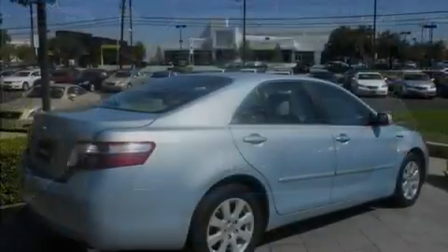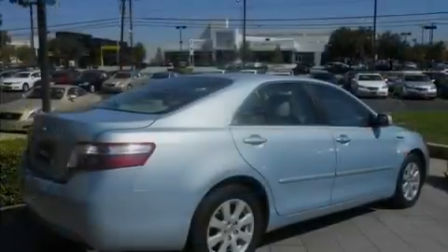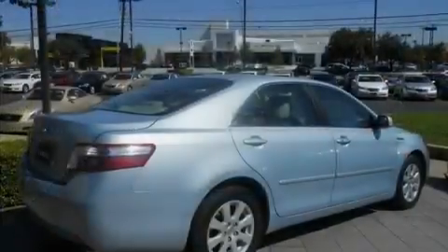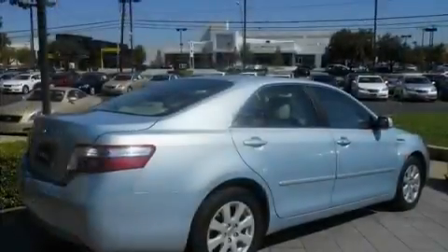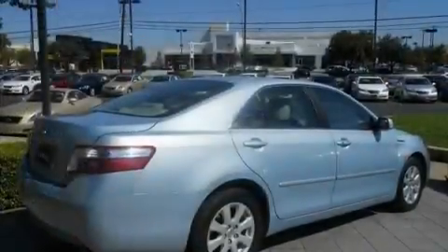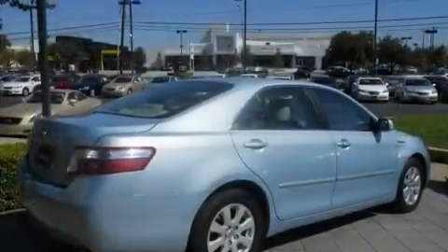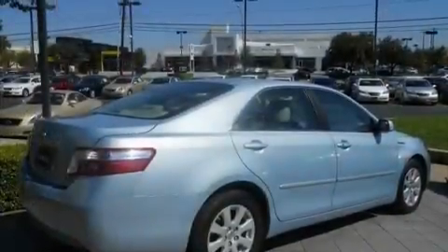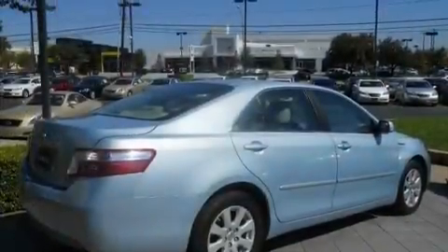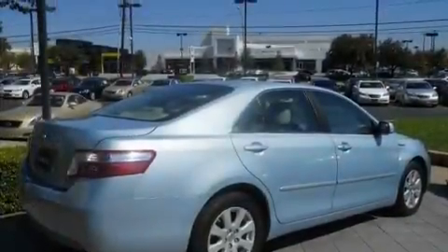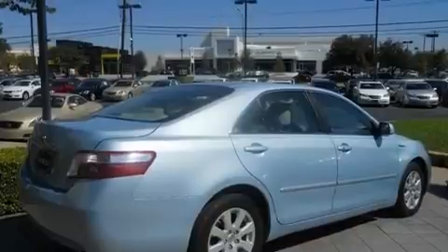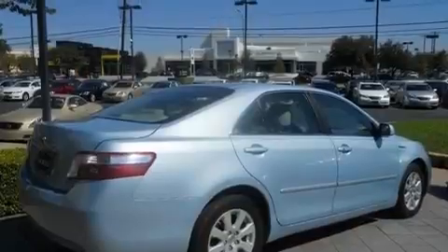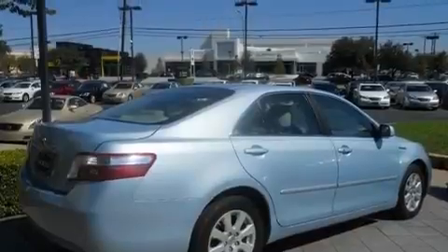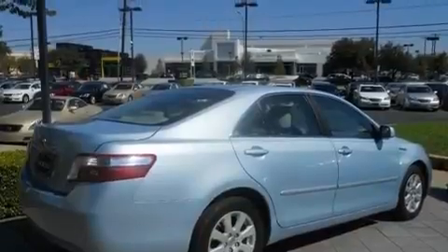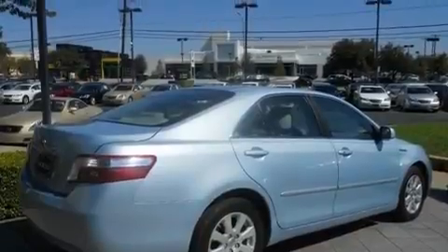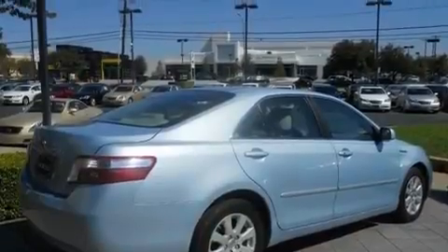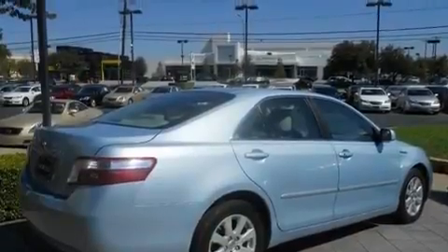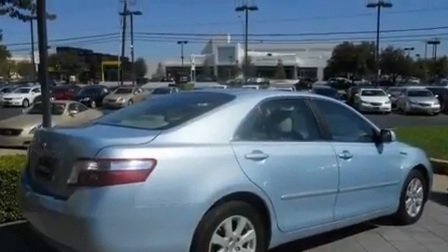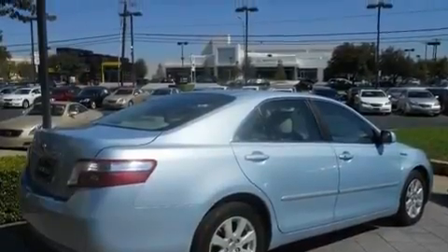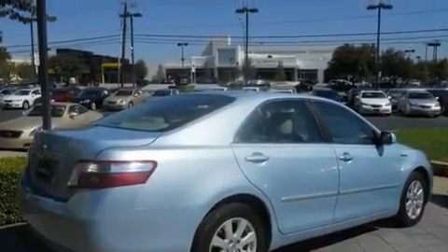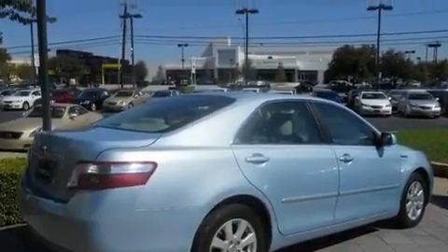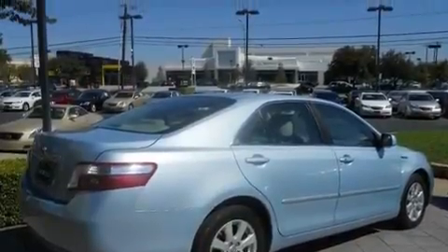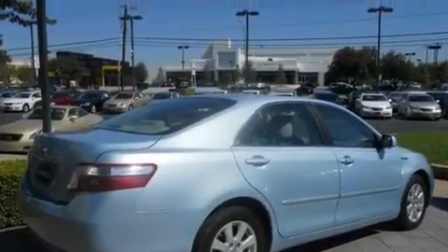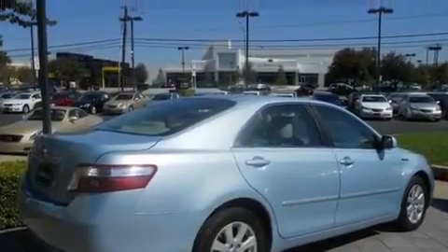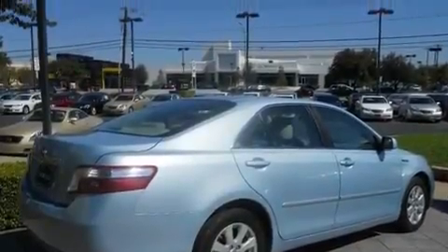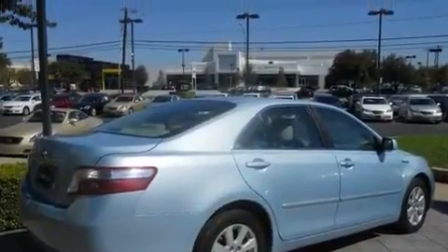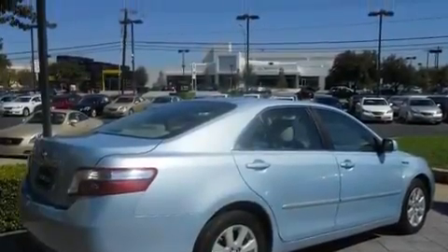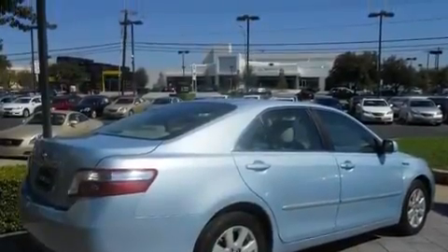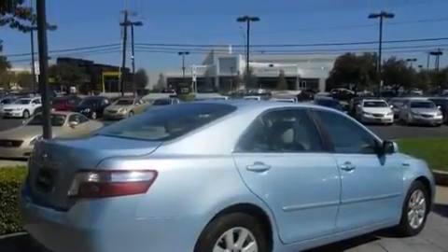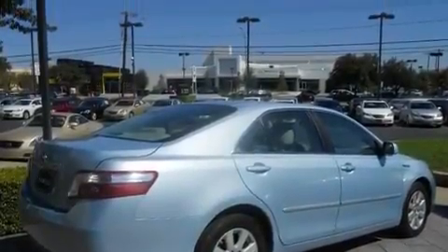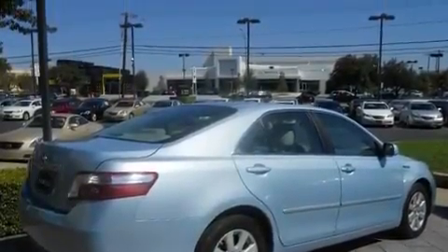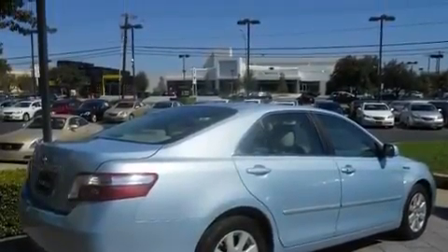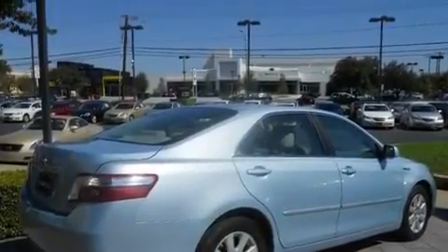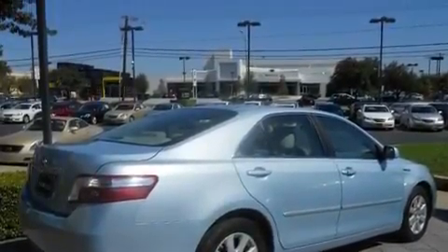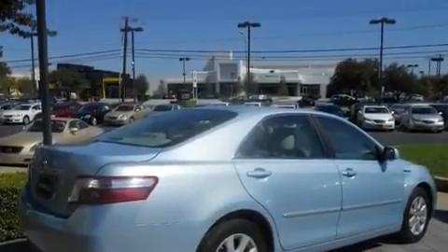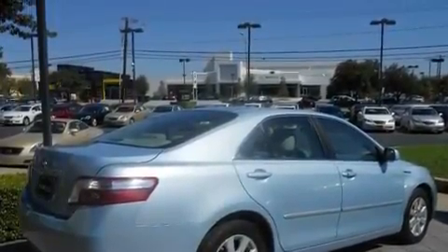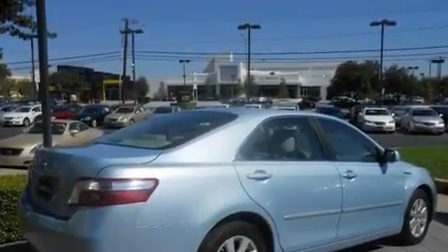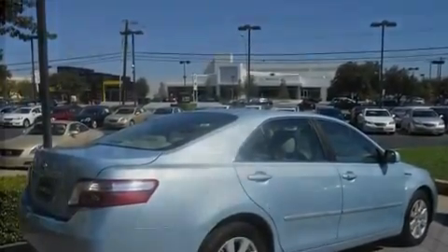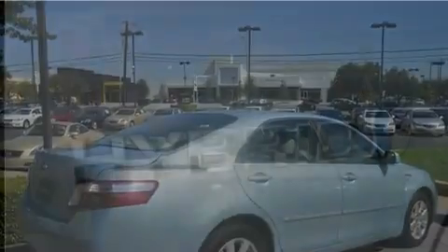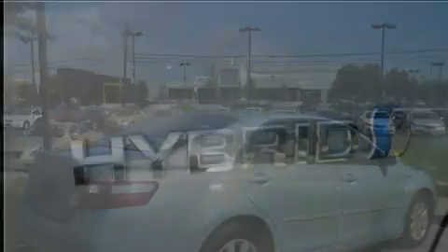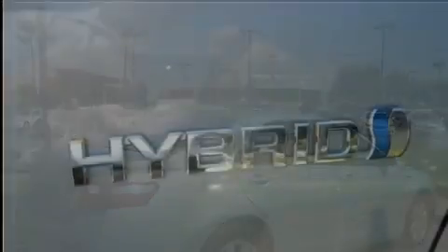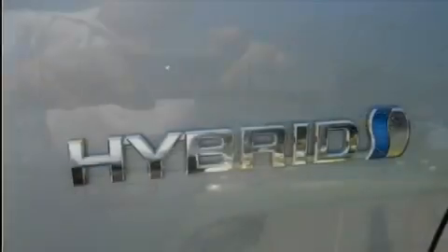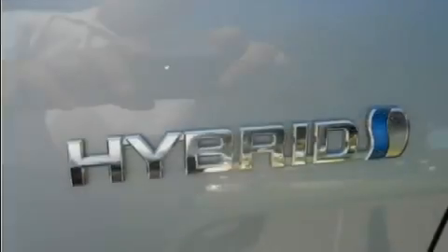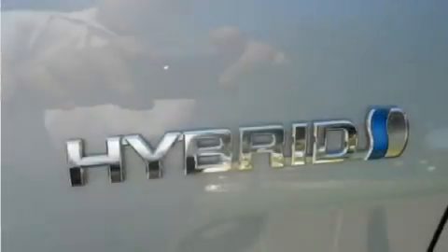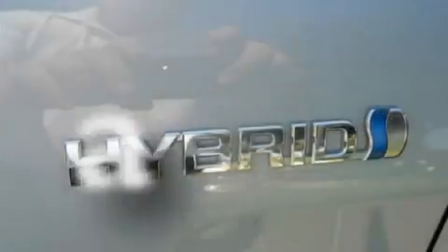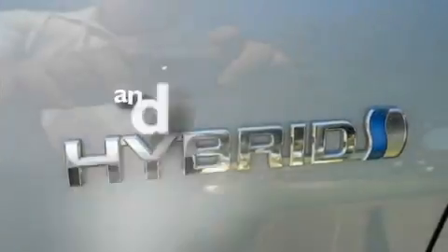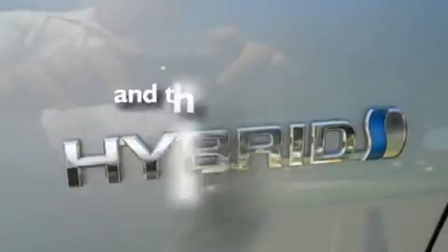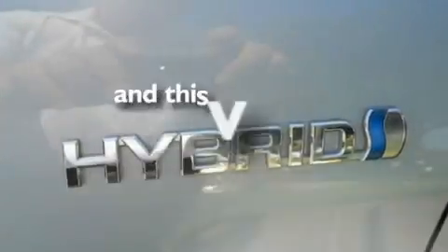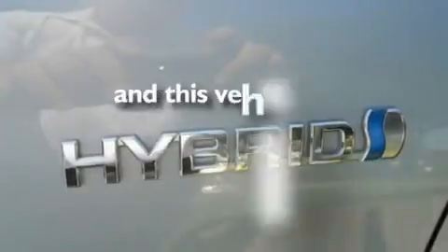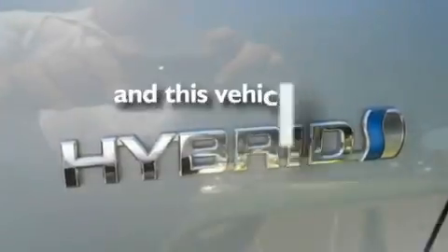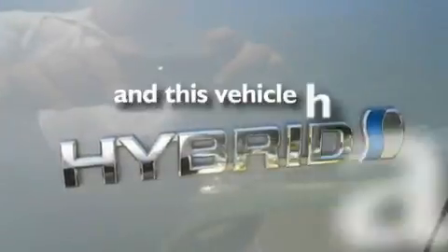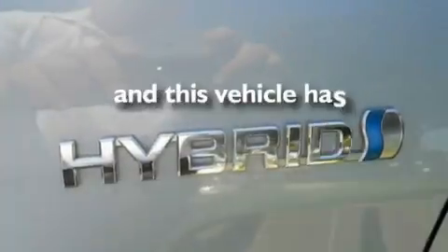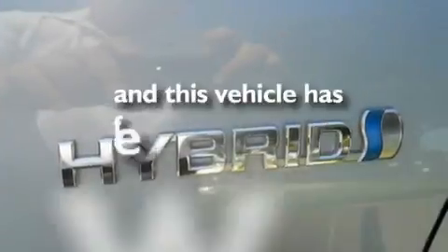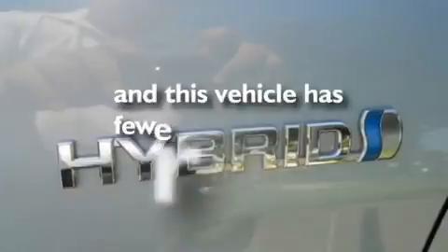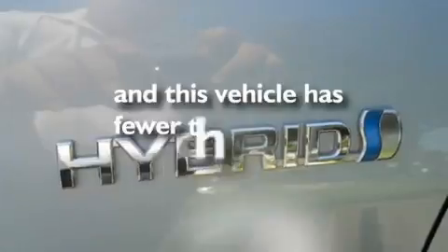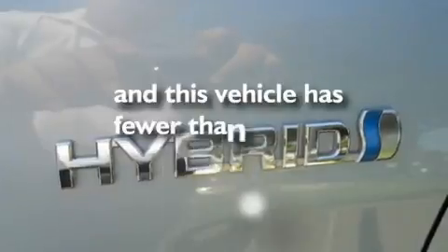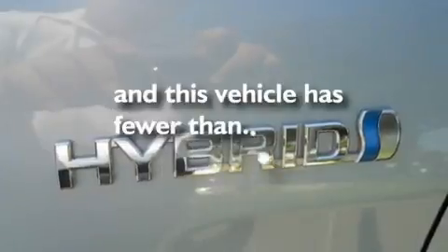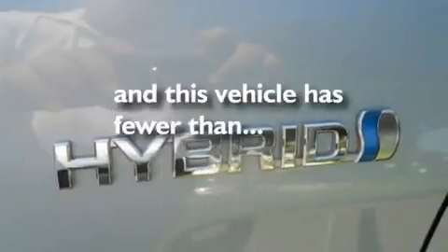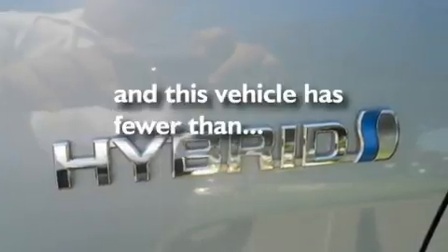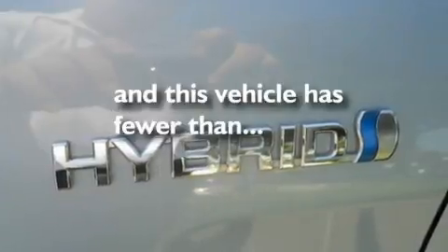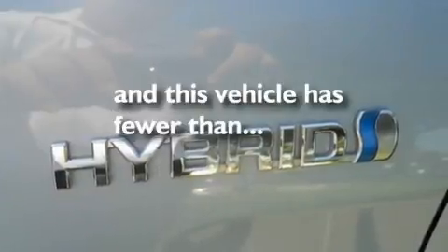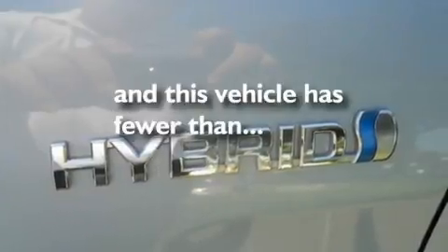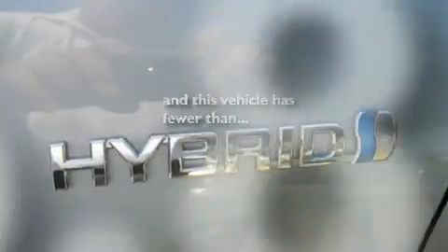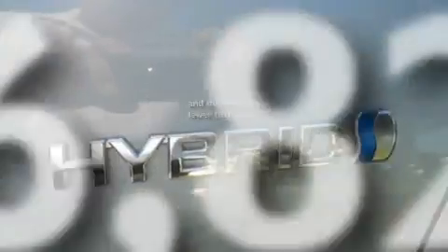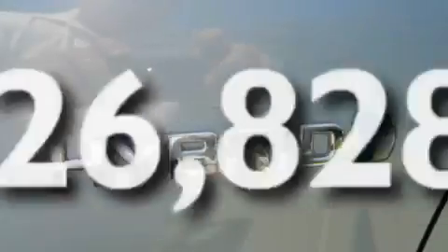It also features traction control and stability control systems, stereo controls on the steering wheel, and this vehicle has fewer than 27,000 miles on the odometer.